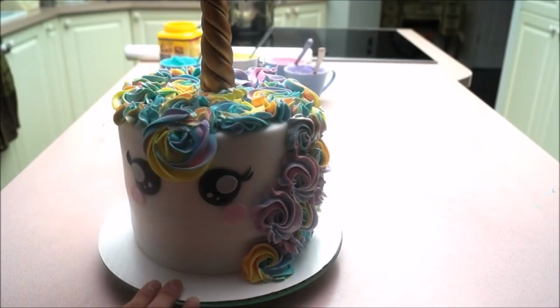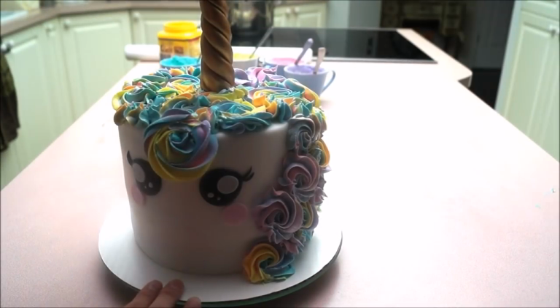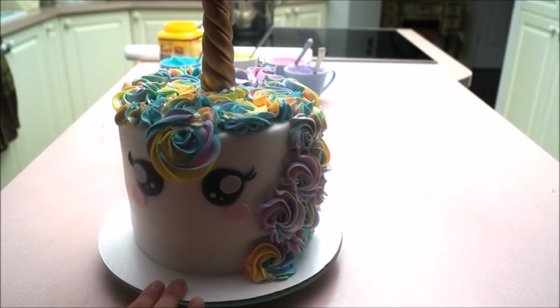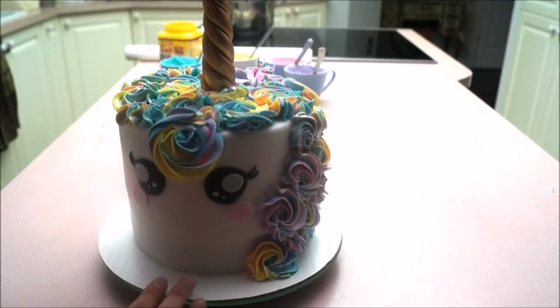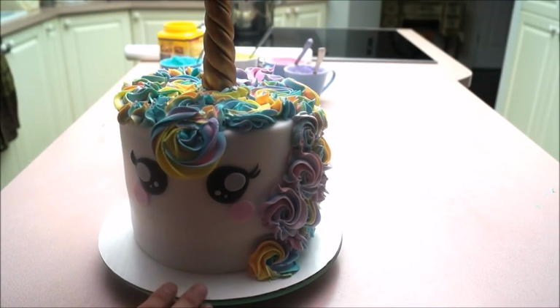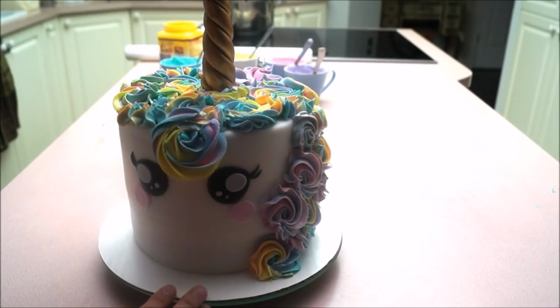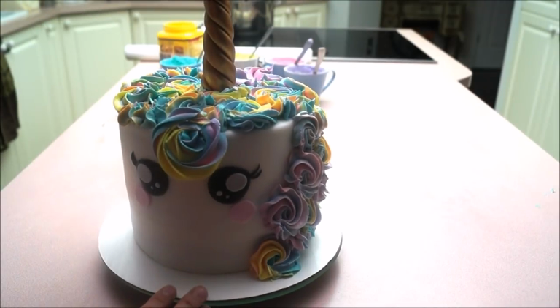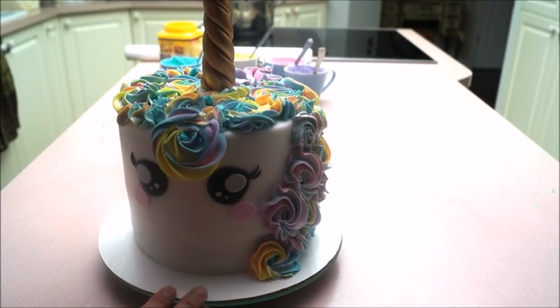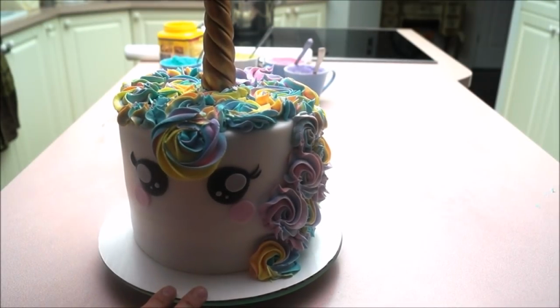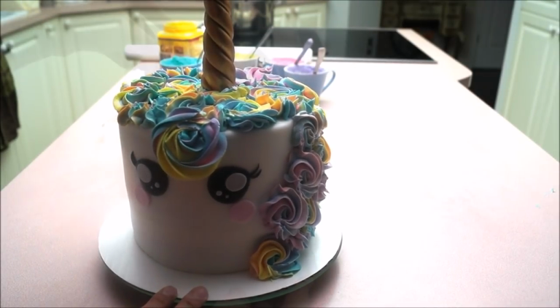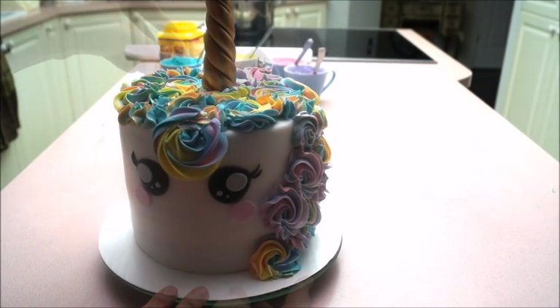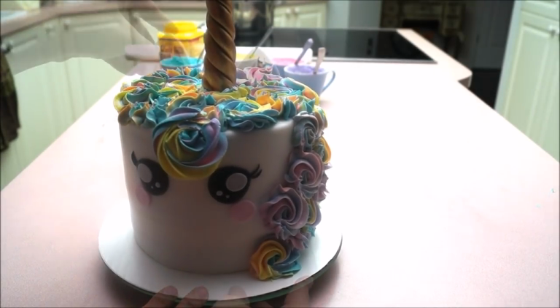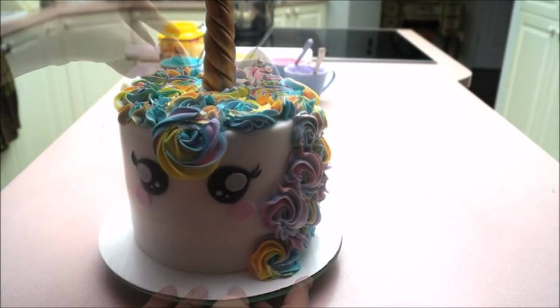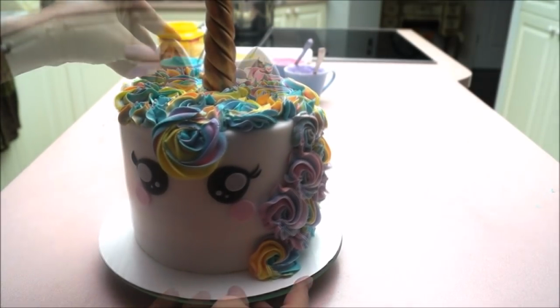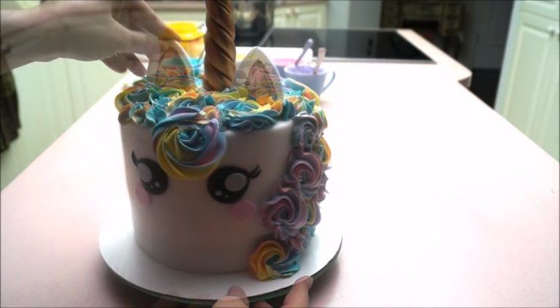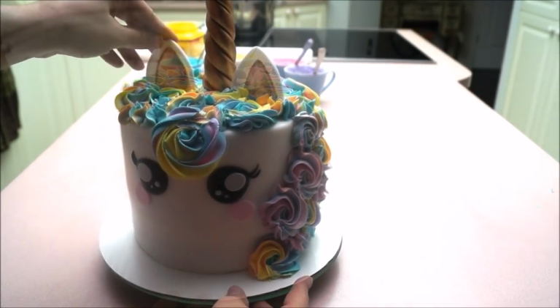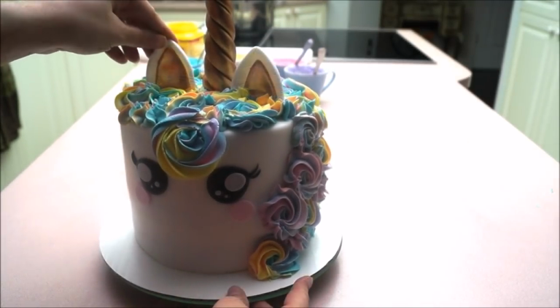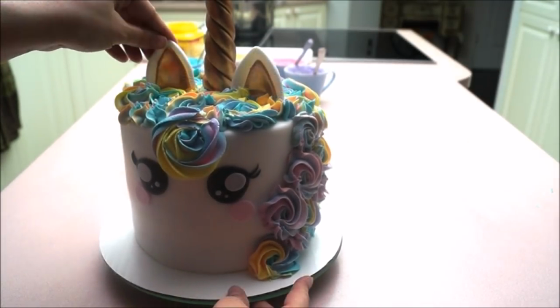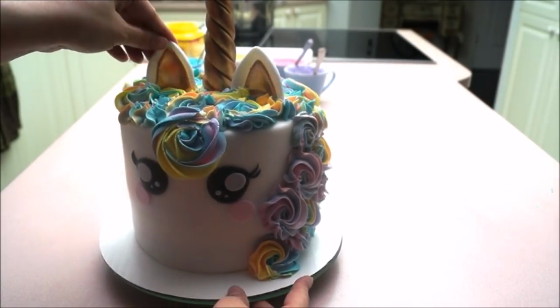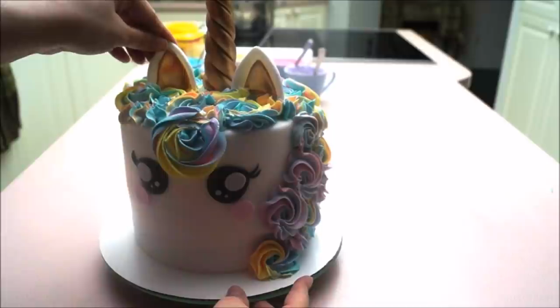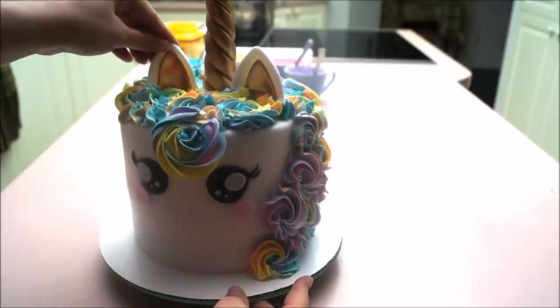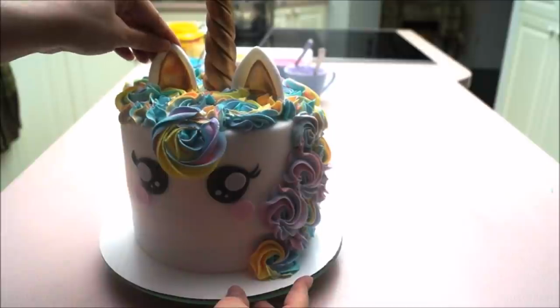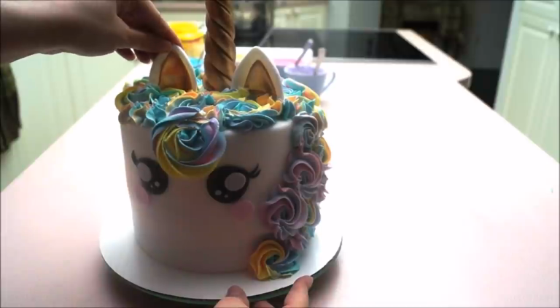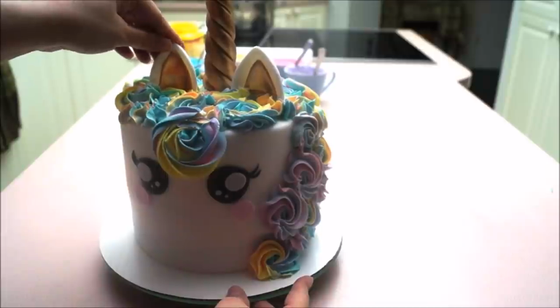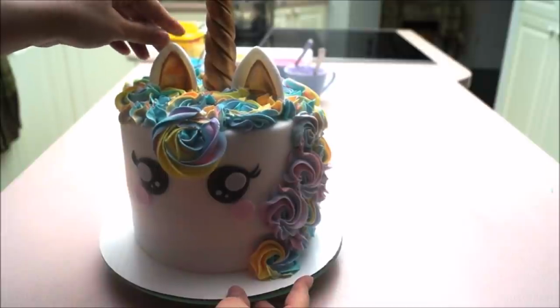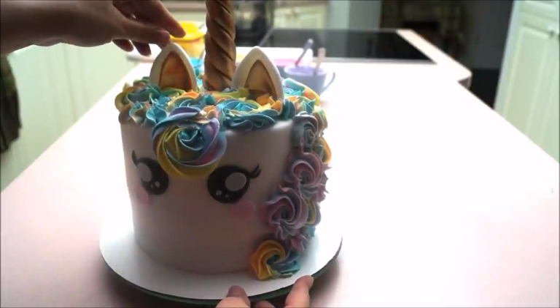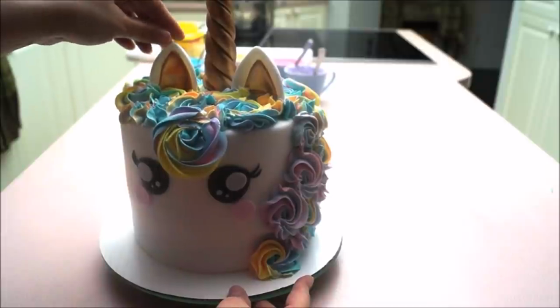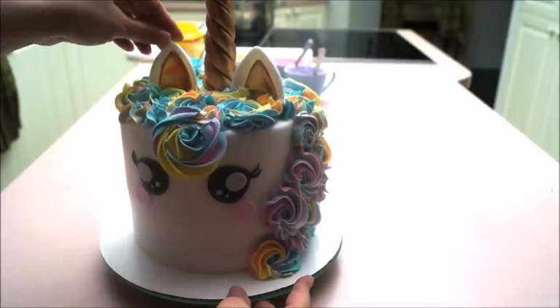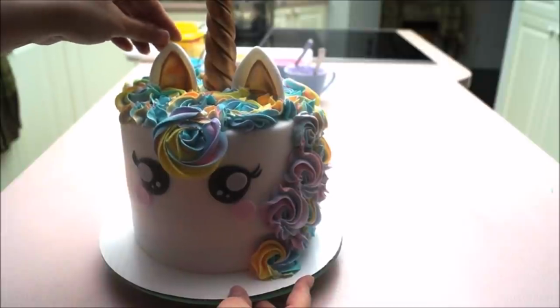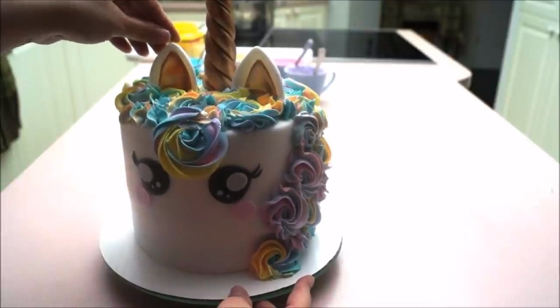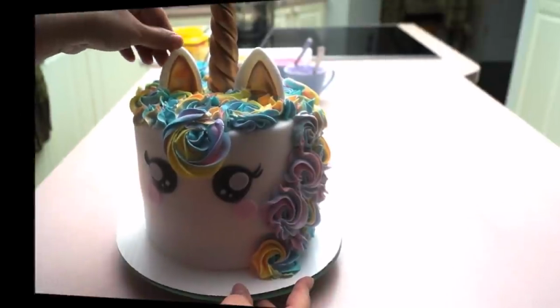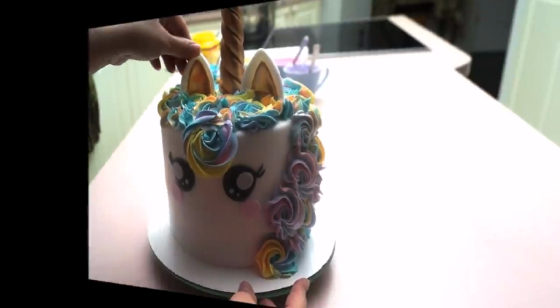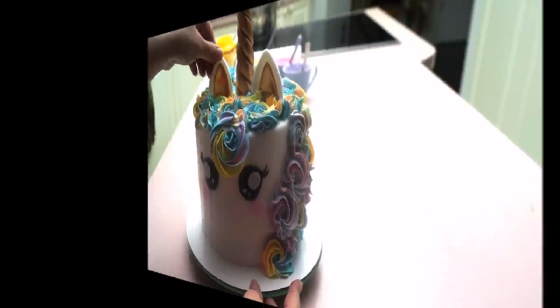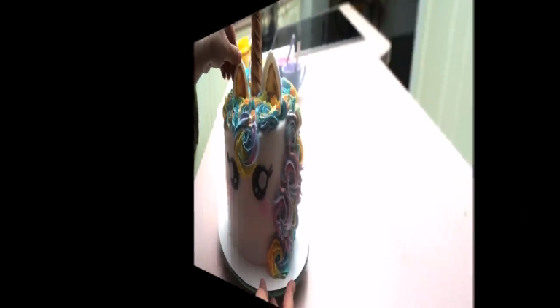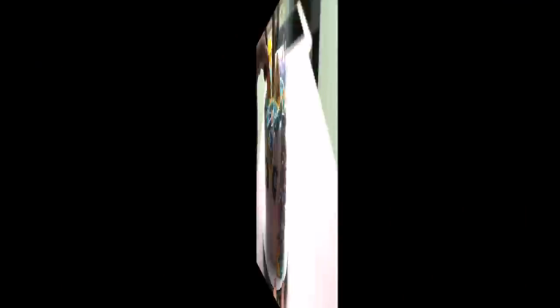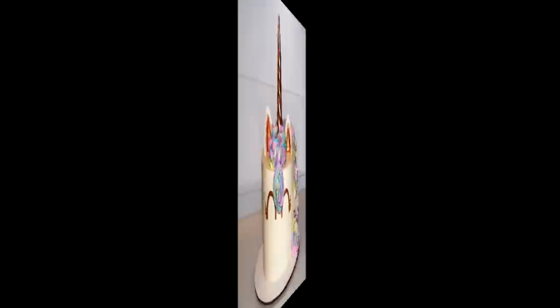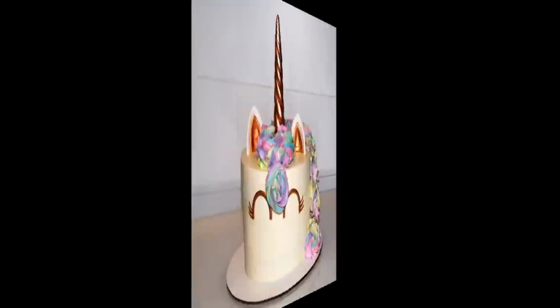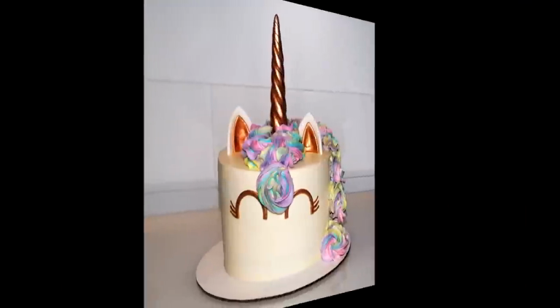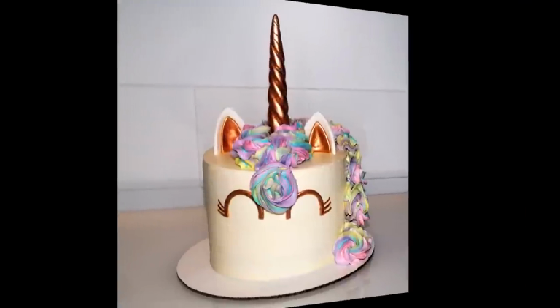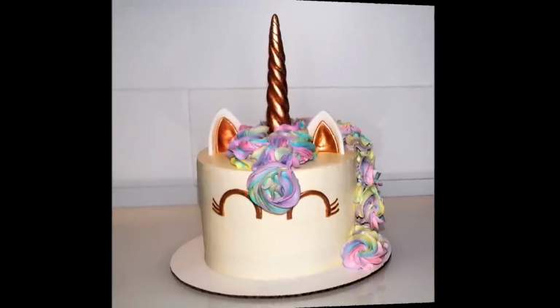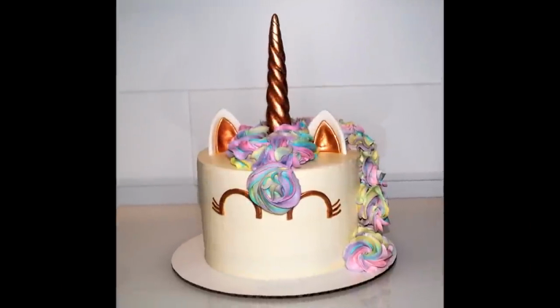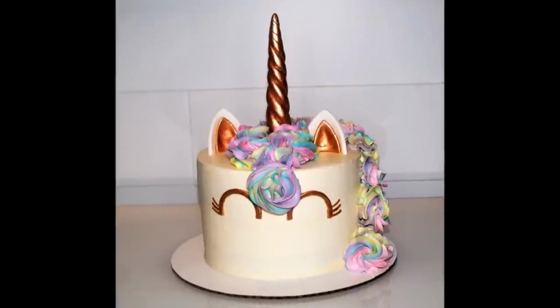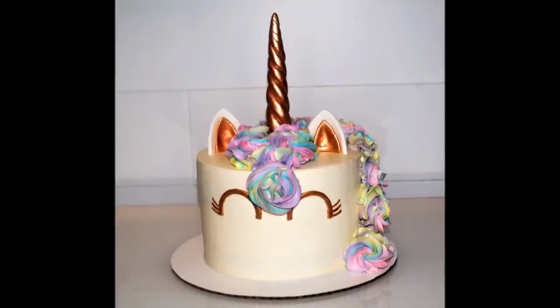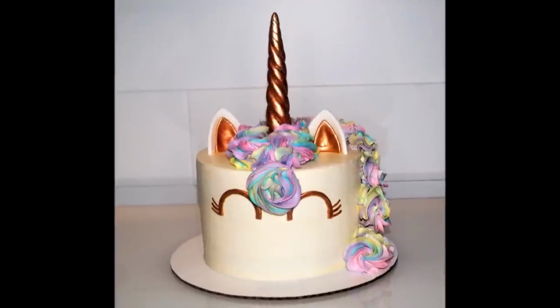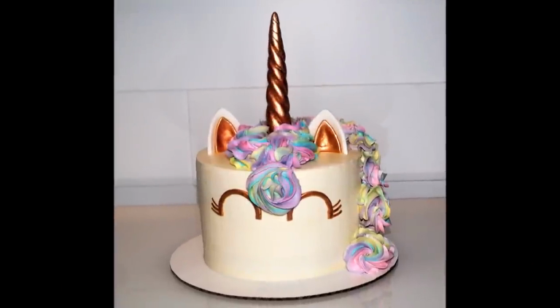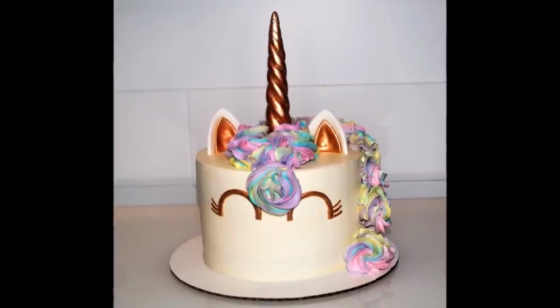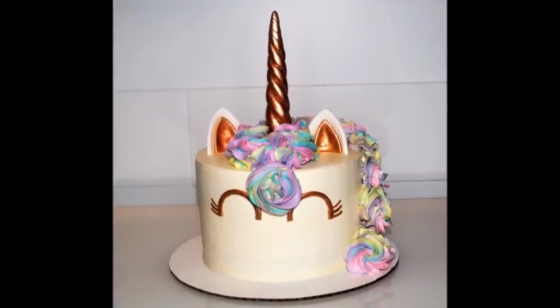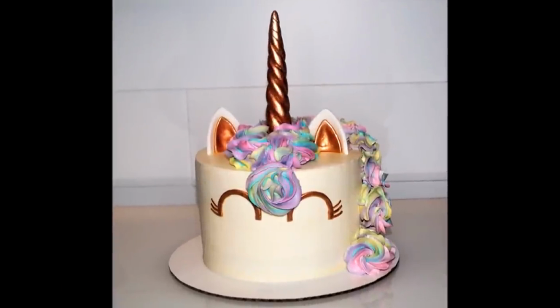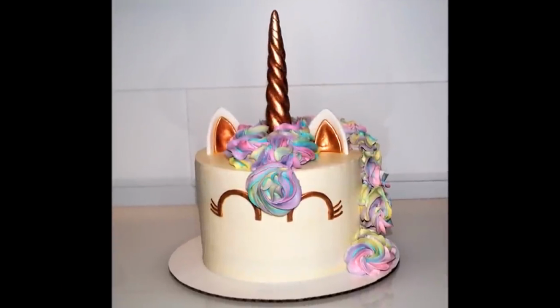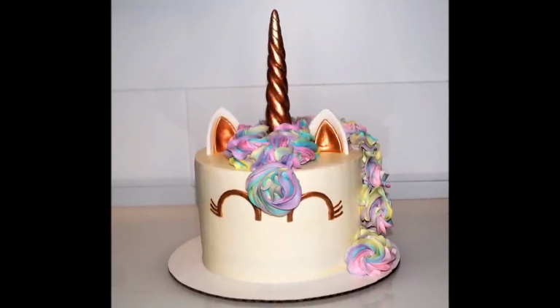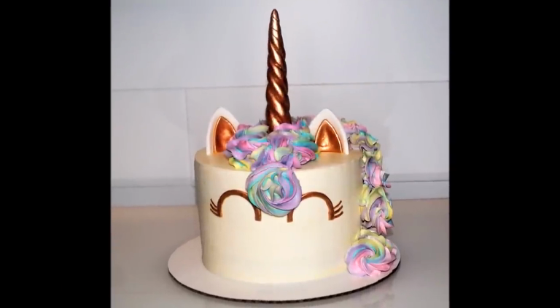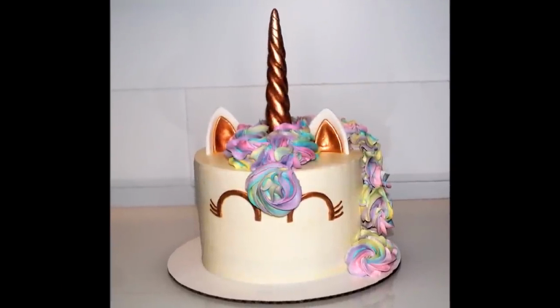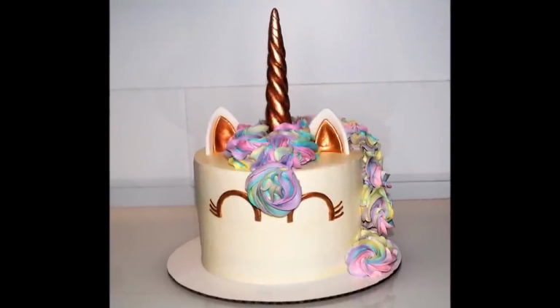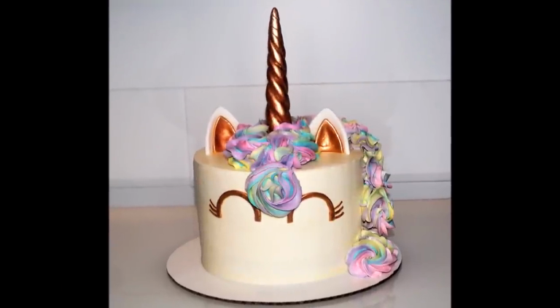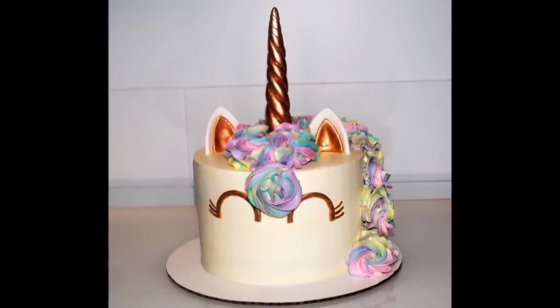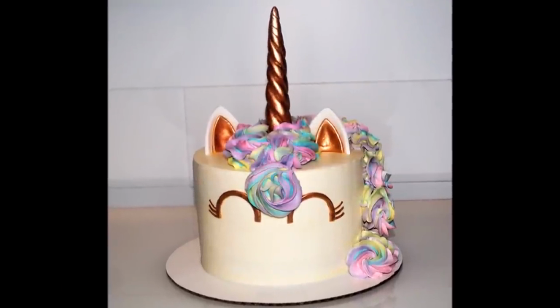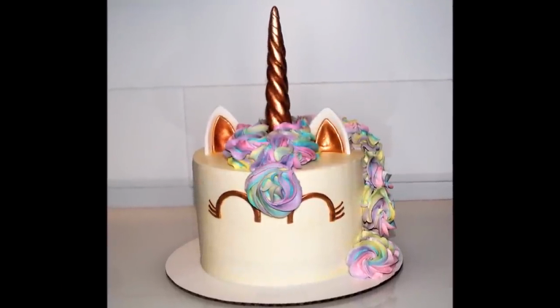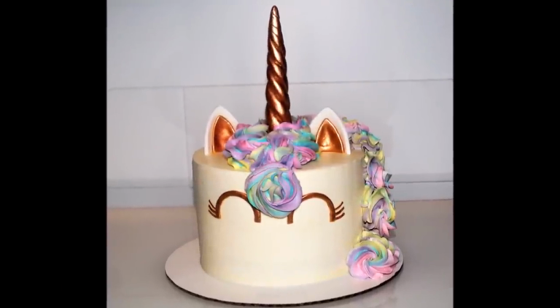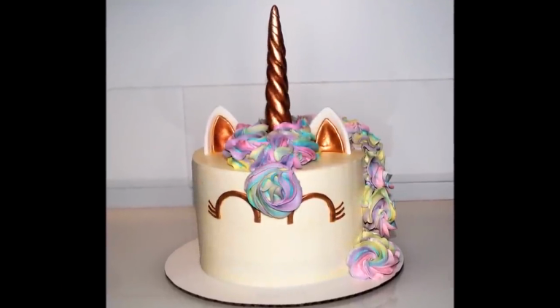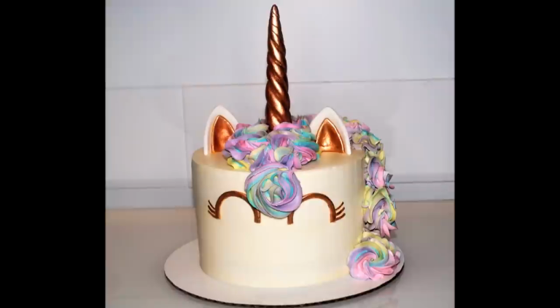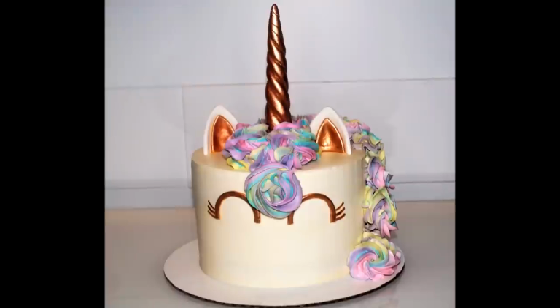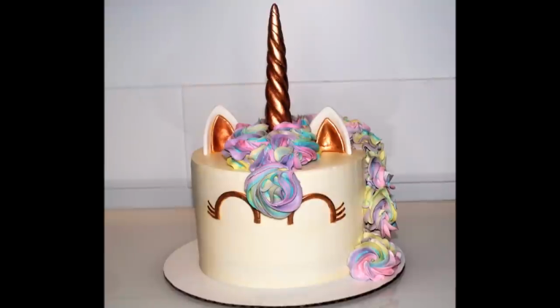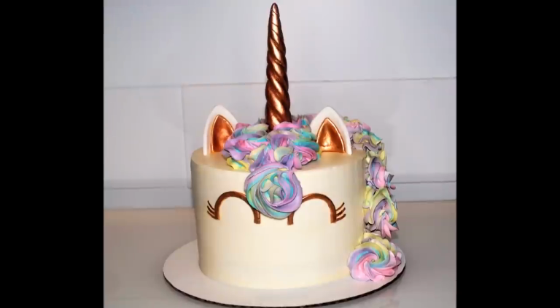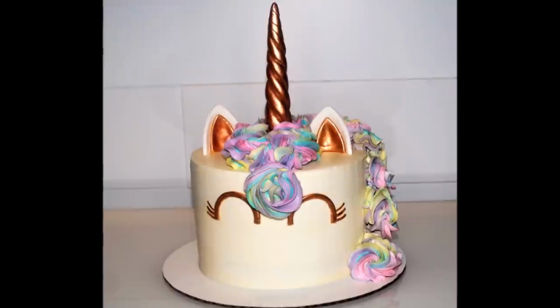Once you're satisfied with the look, place the horn and both ears on top of your cake. Now I'm going to show you how to recreate the unicorn buttercream cake.